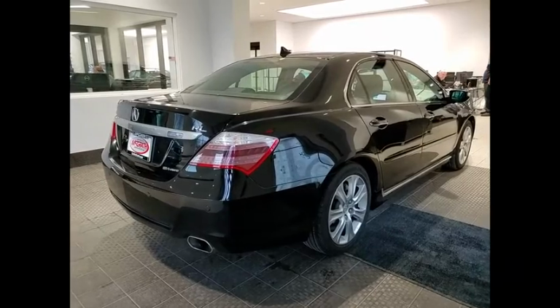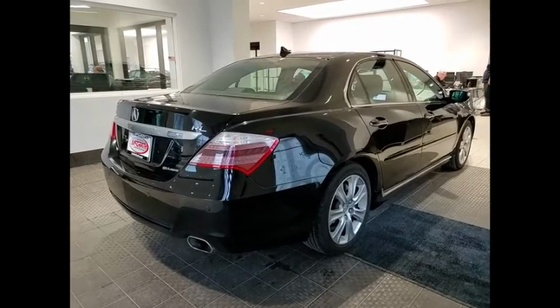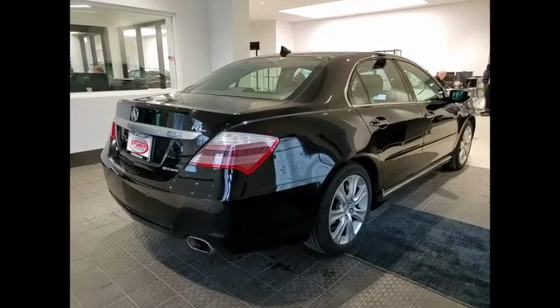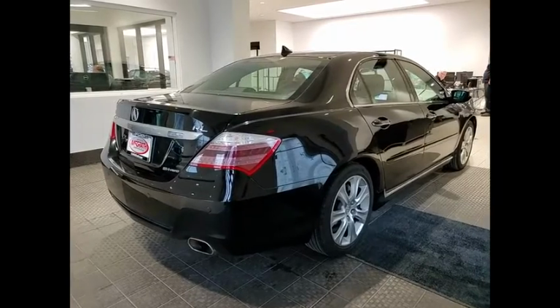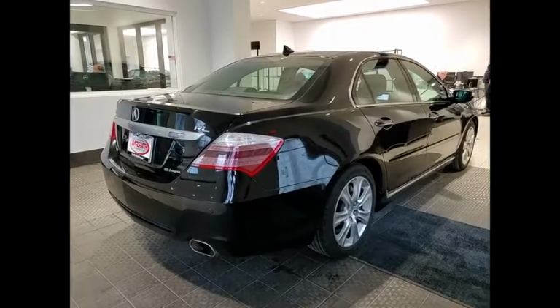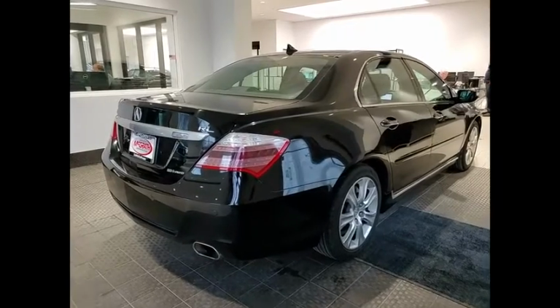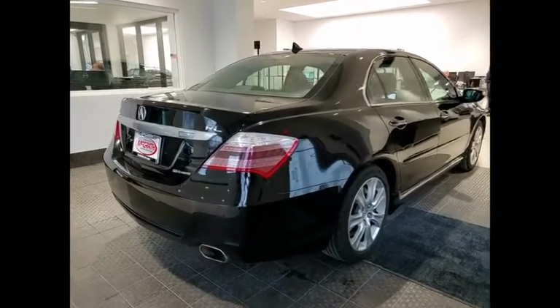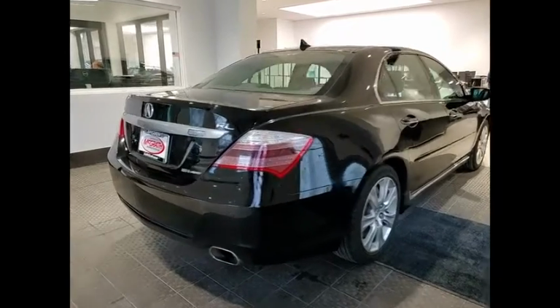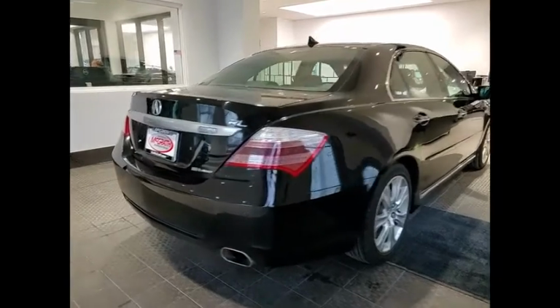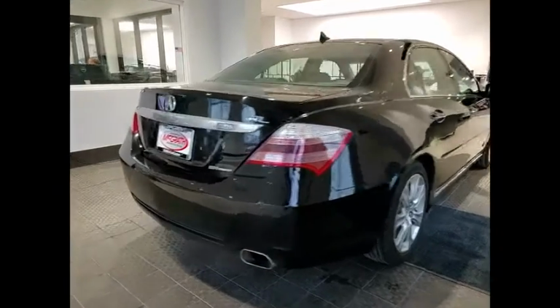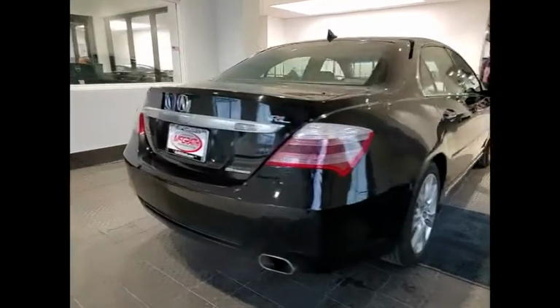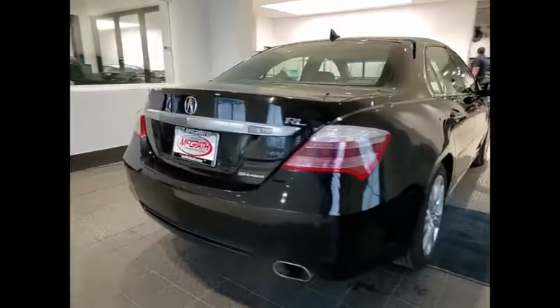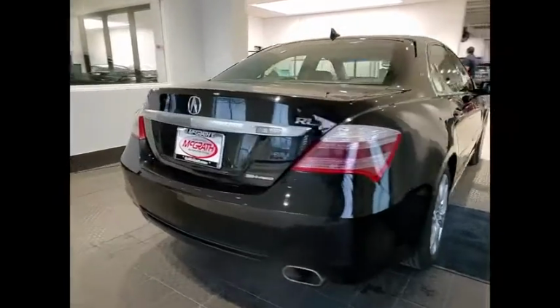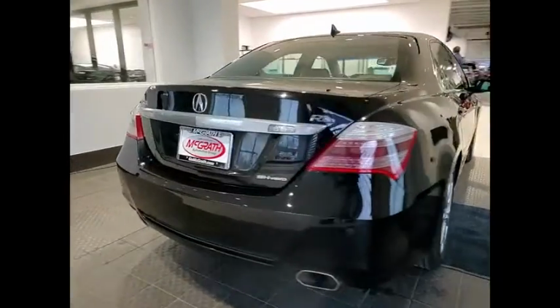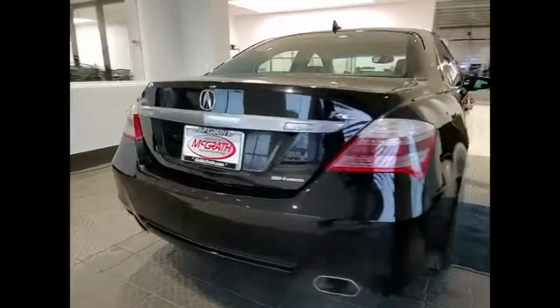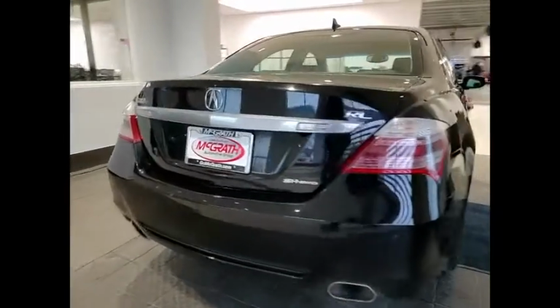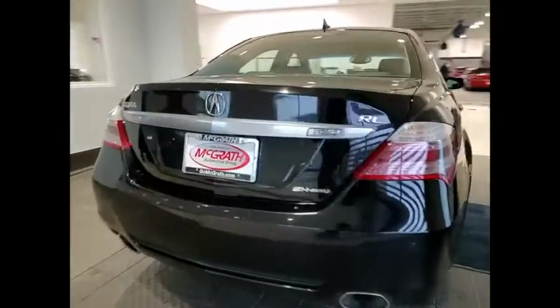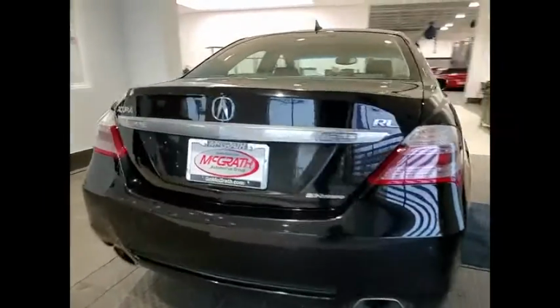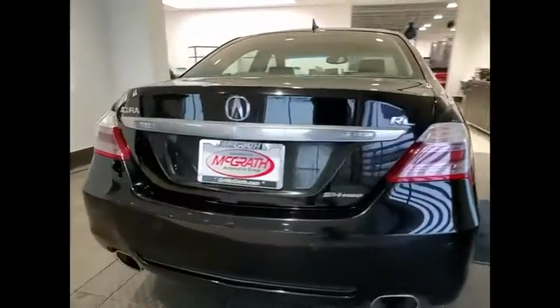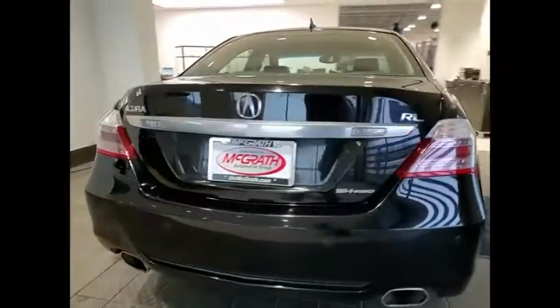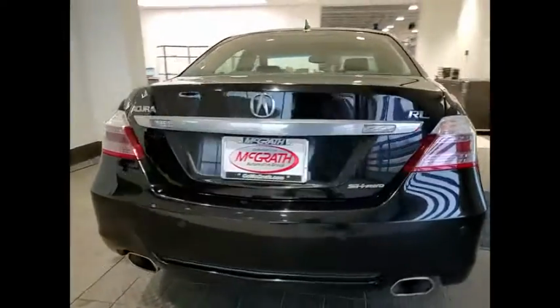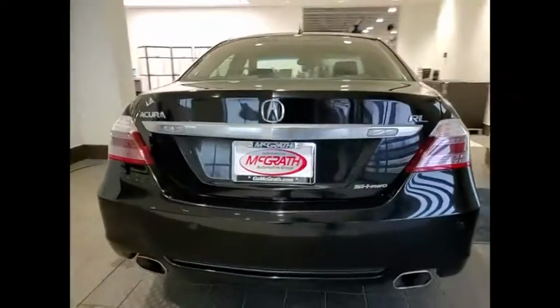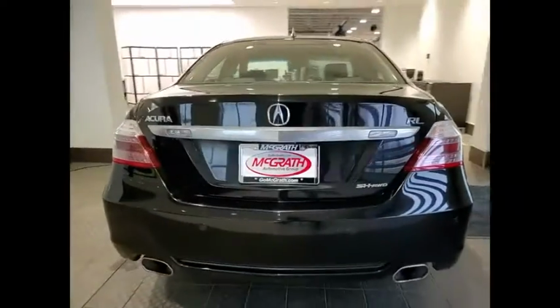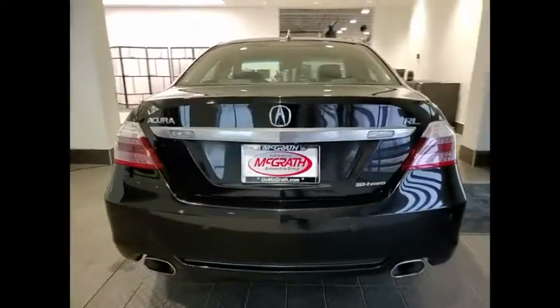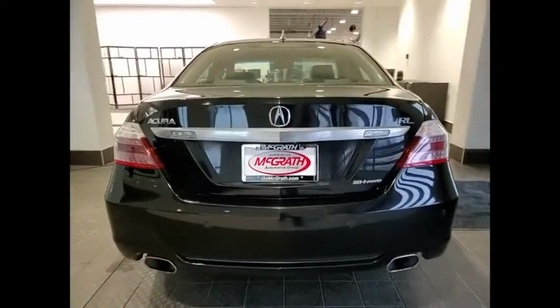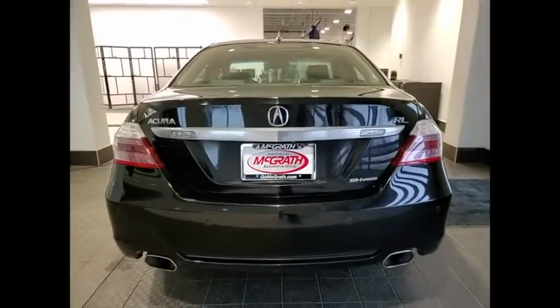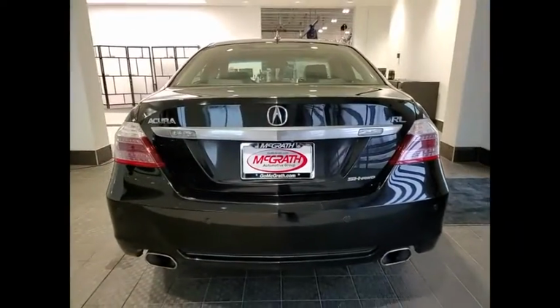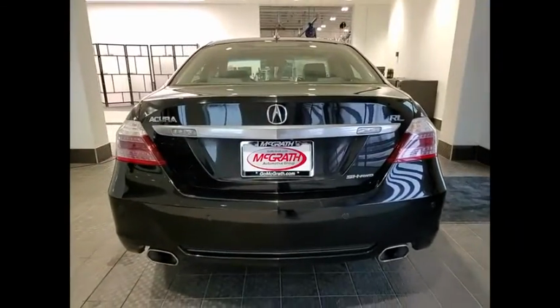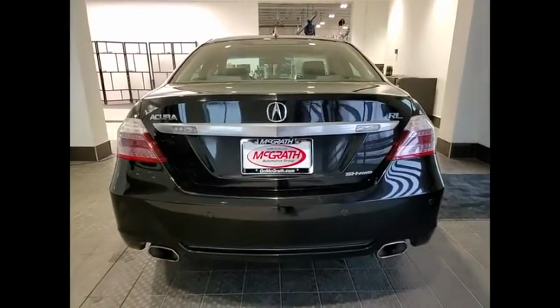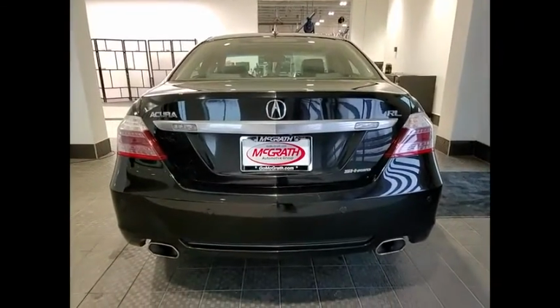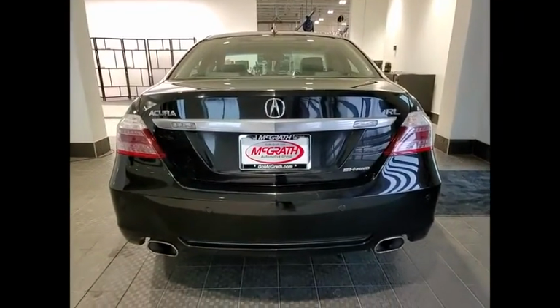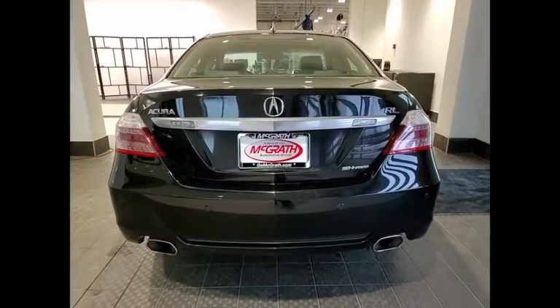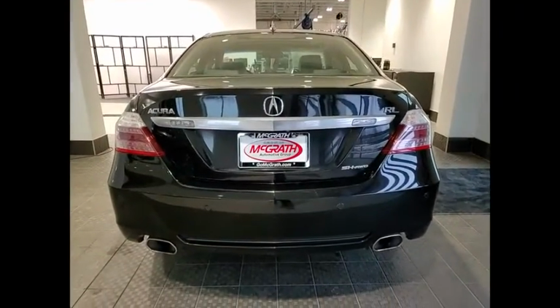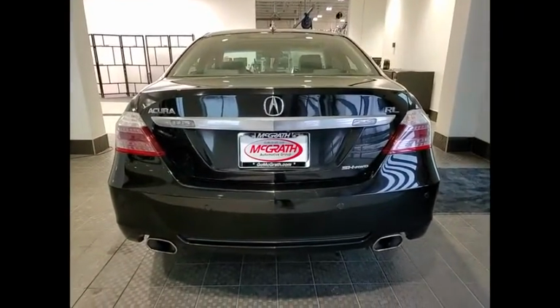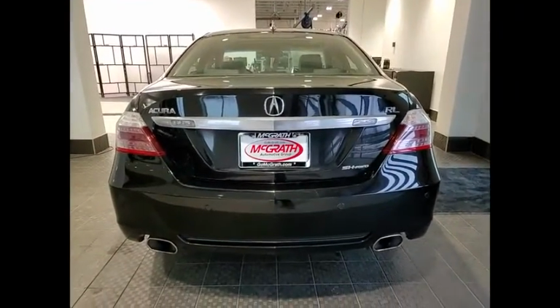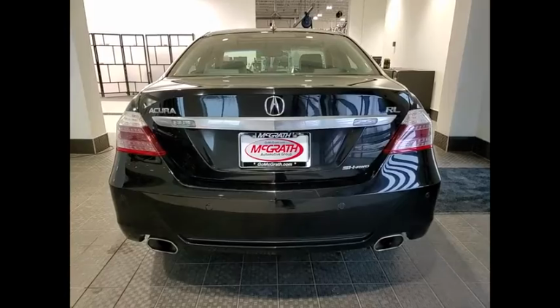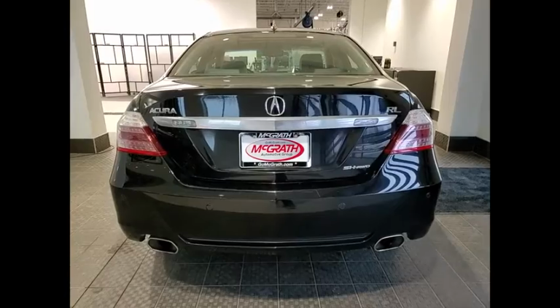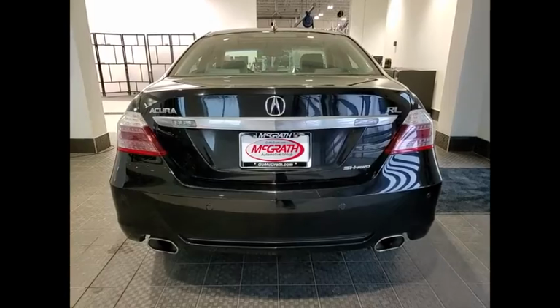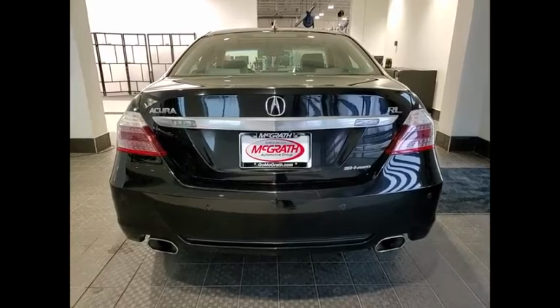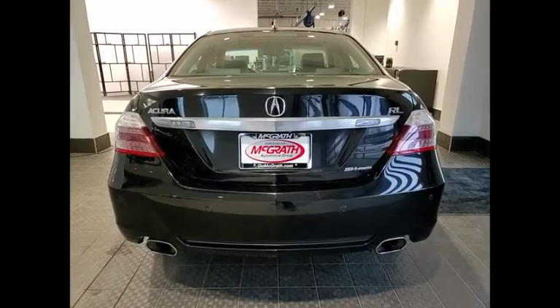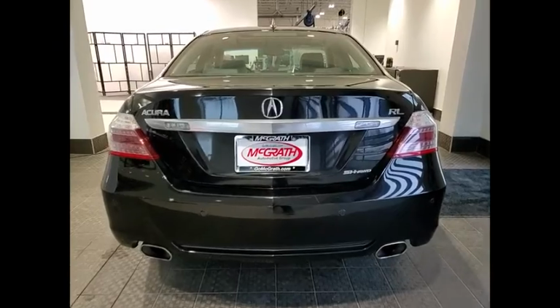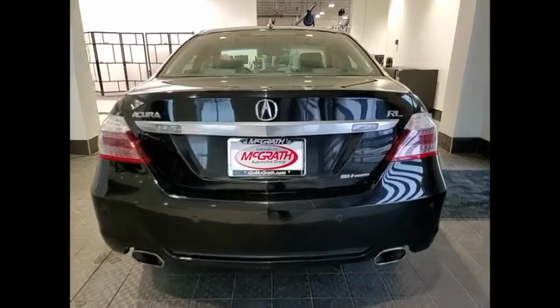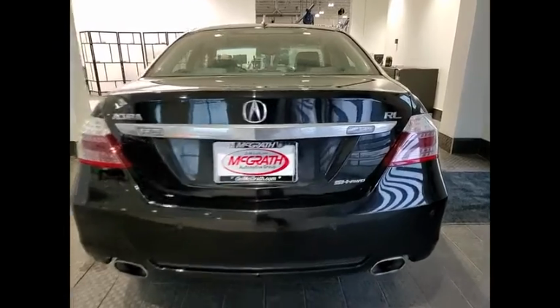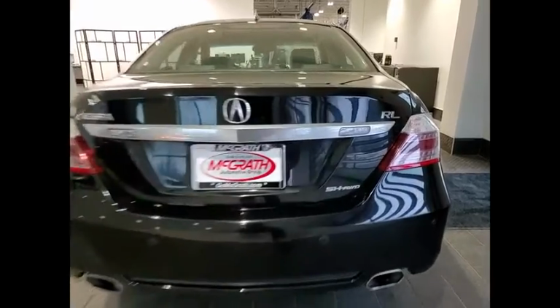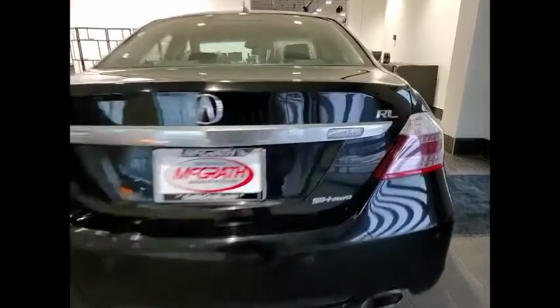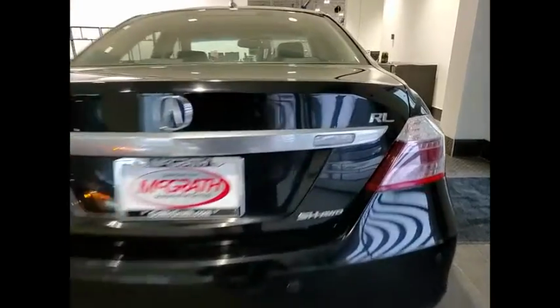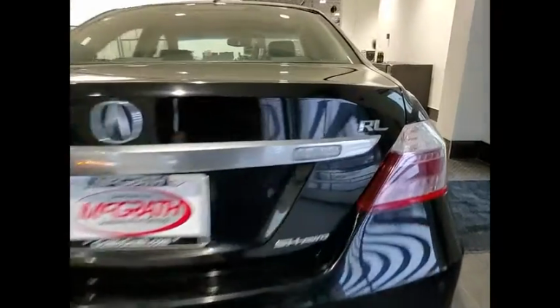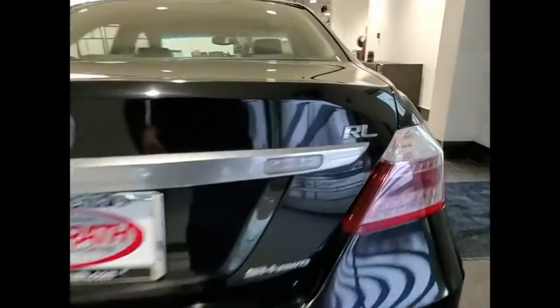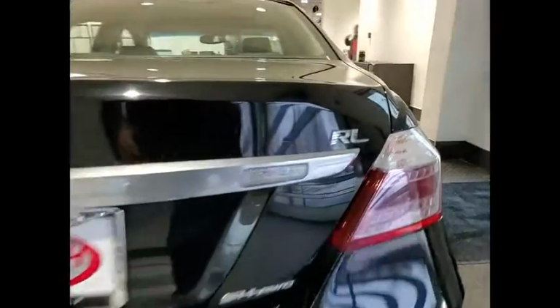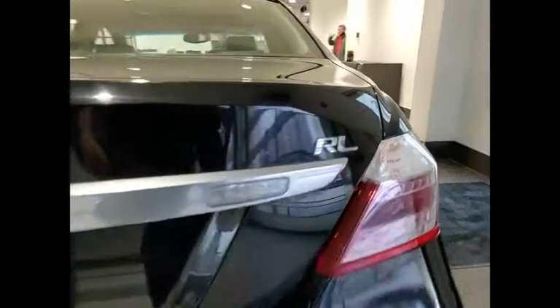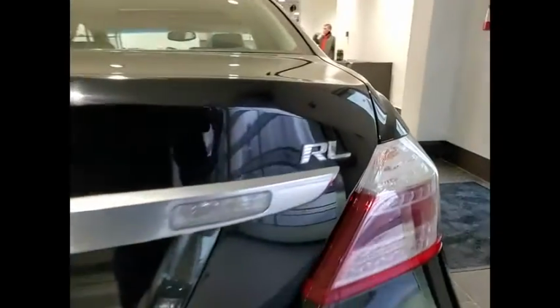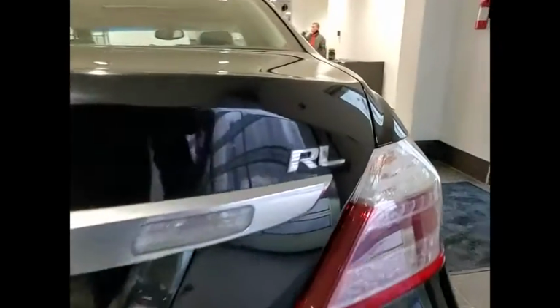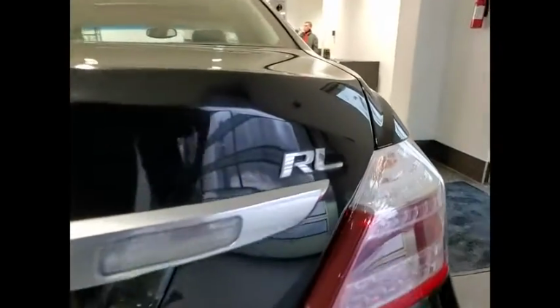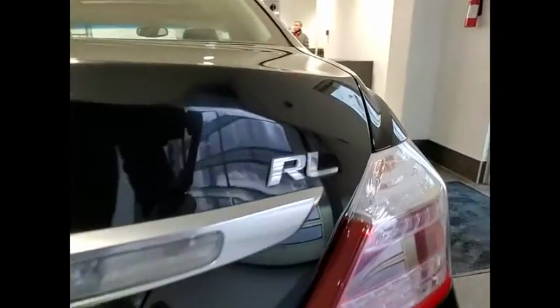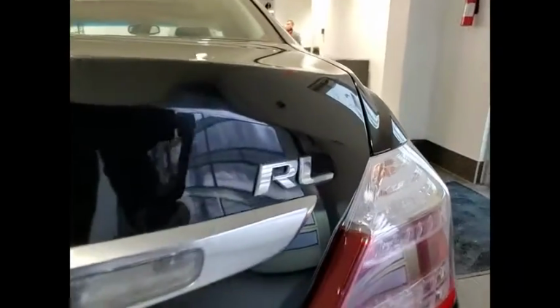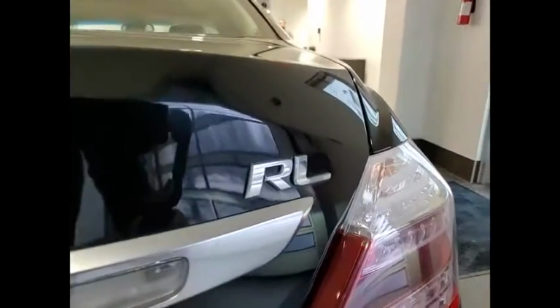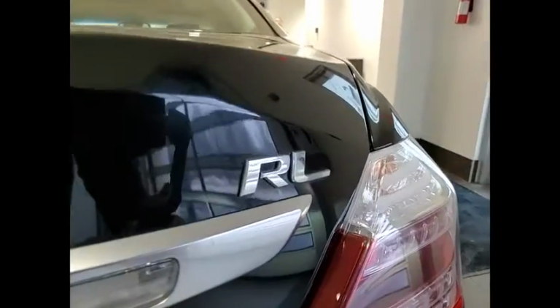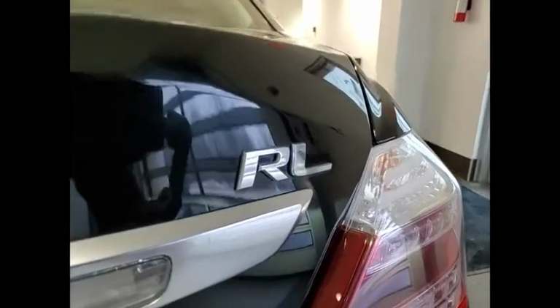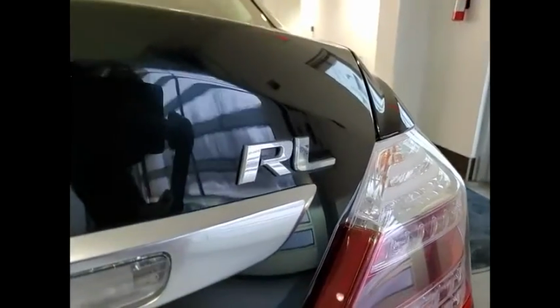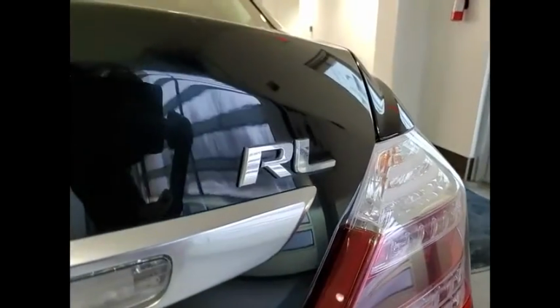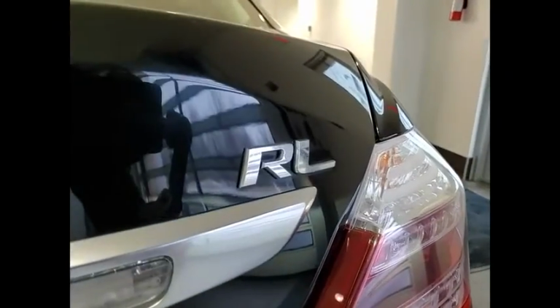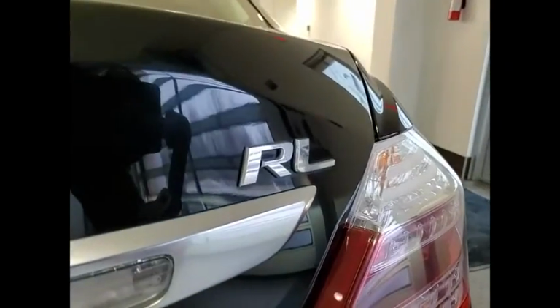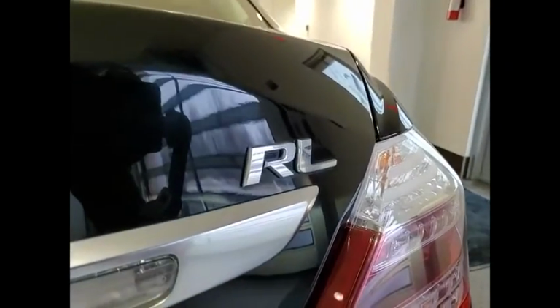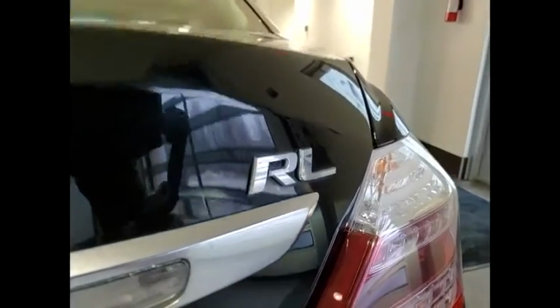This luxury vehicle is packed with technology, has a high-class interior, and handles superbly in all kinds of weather.